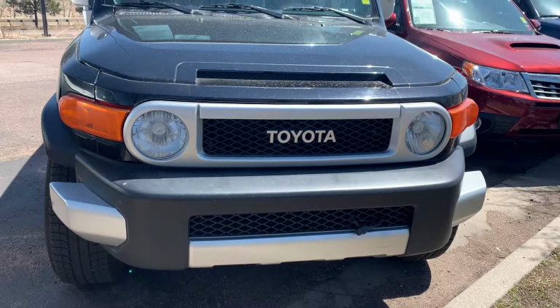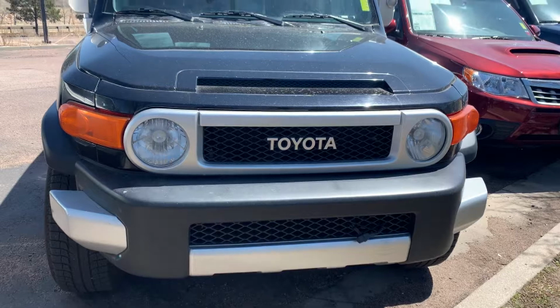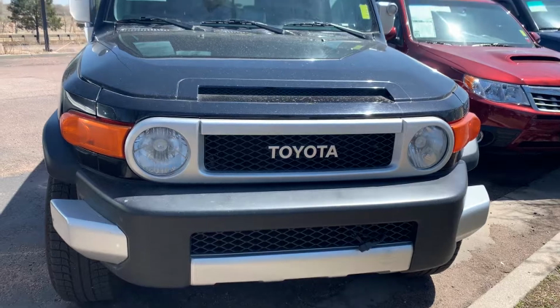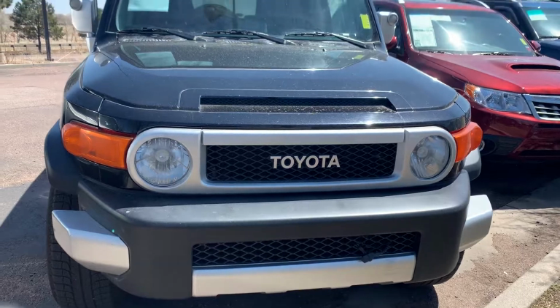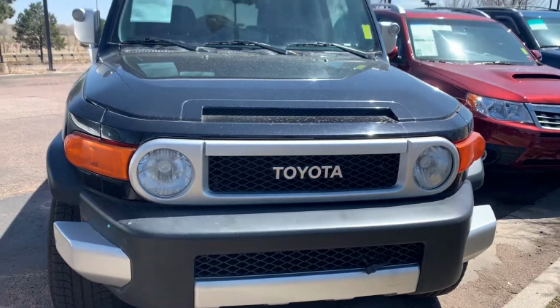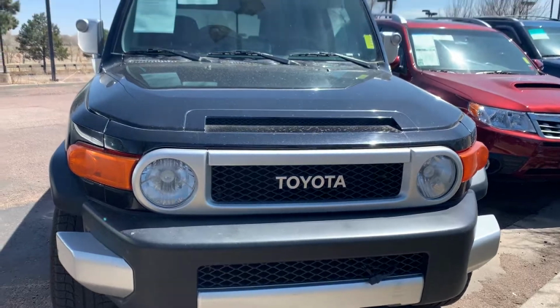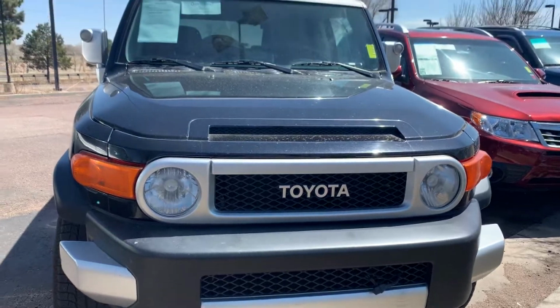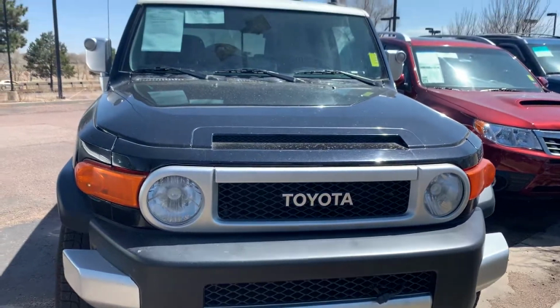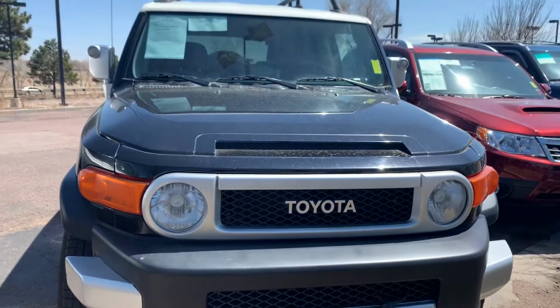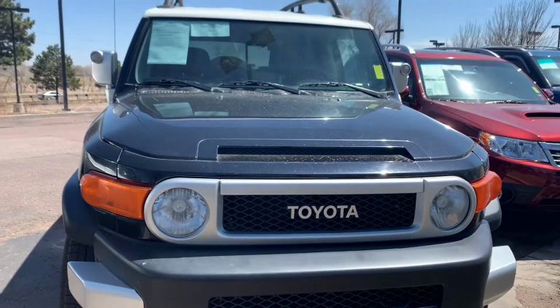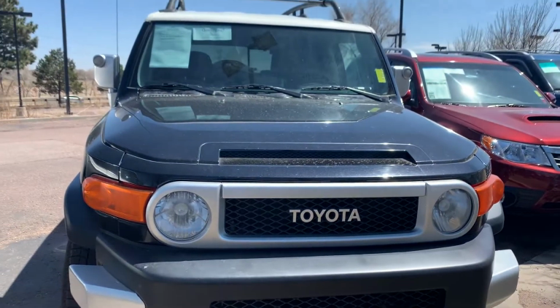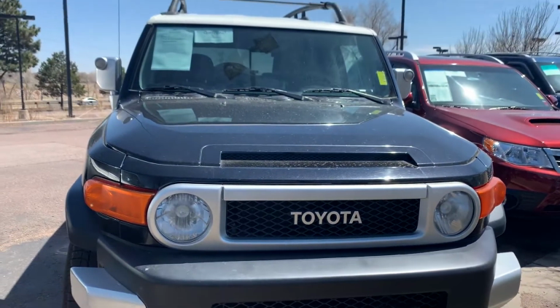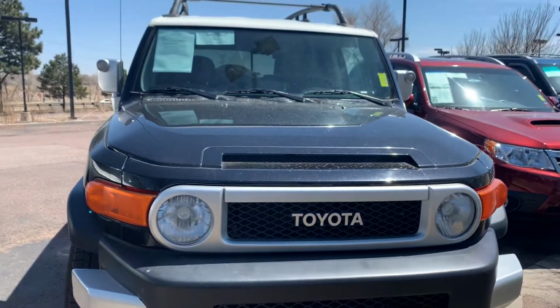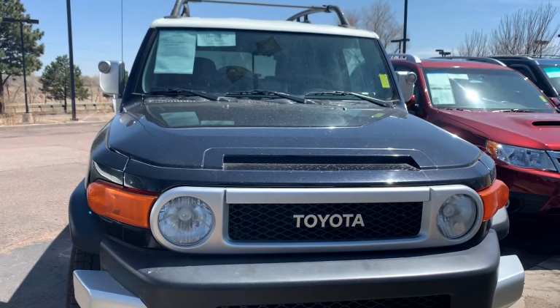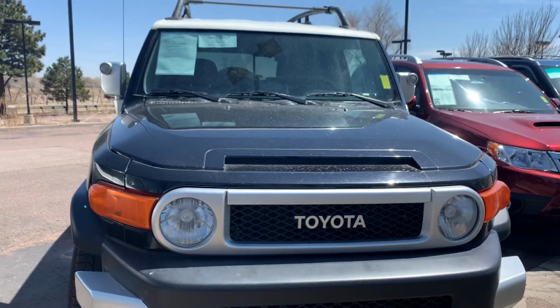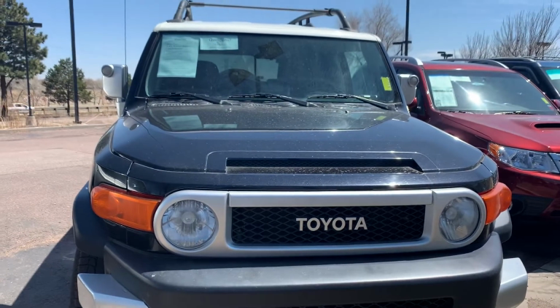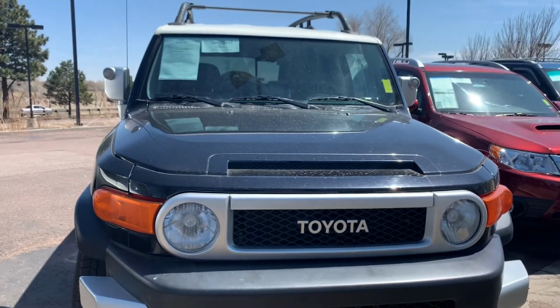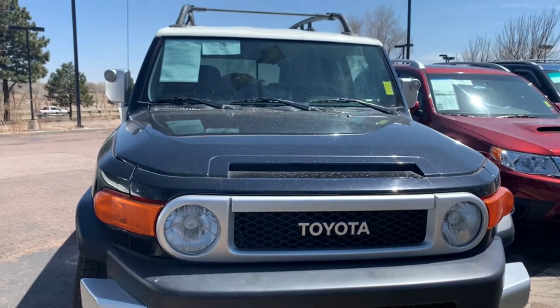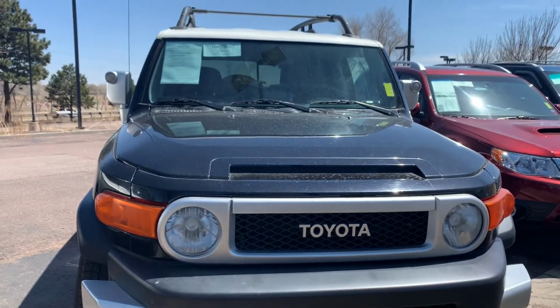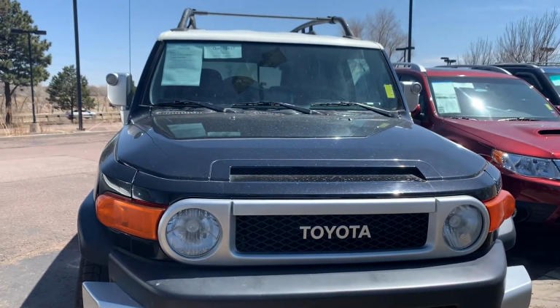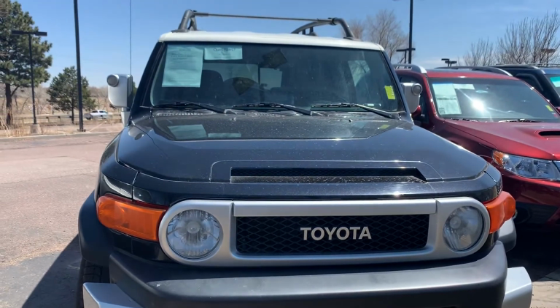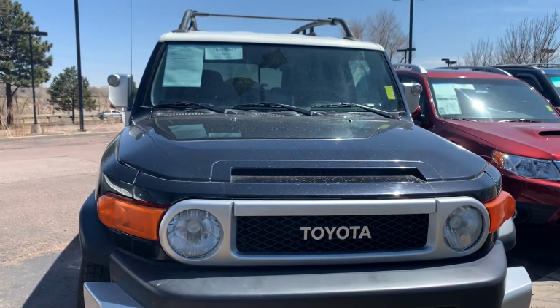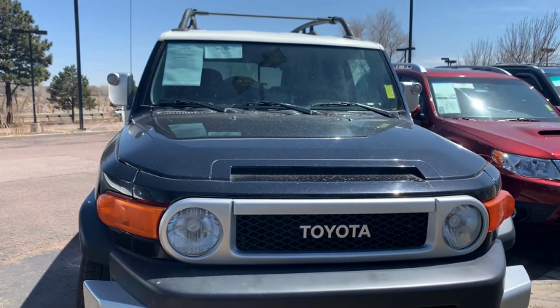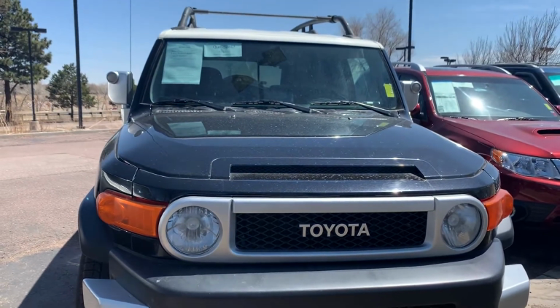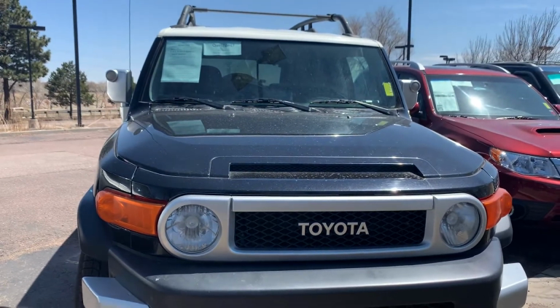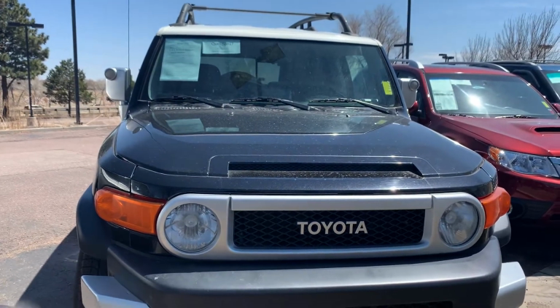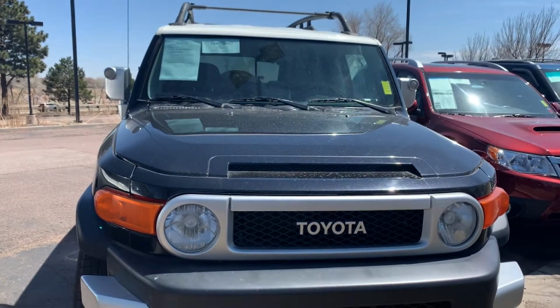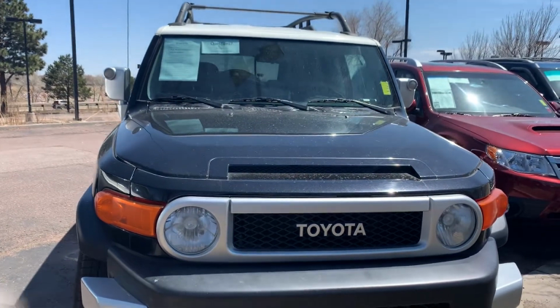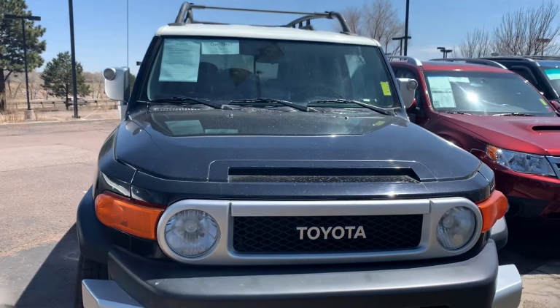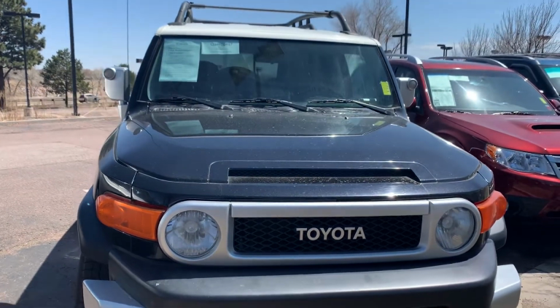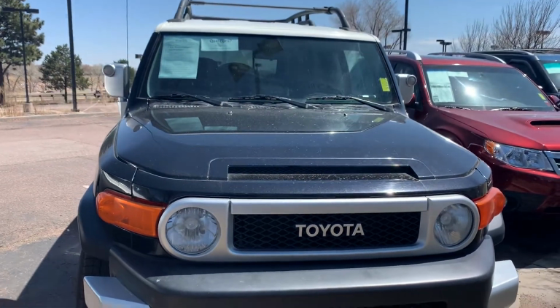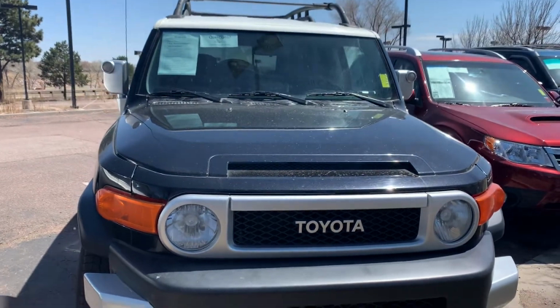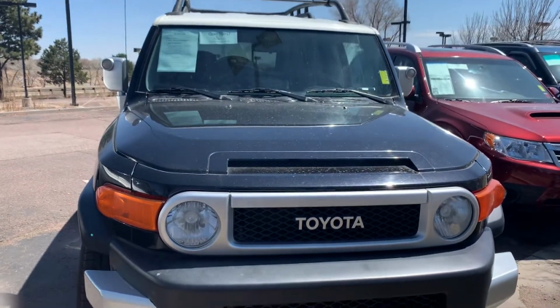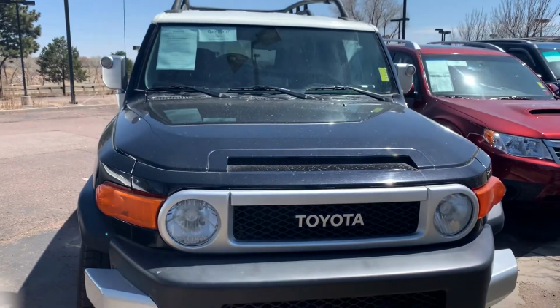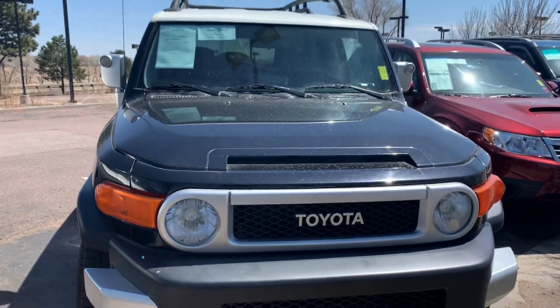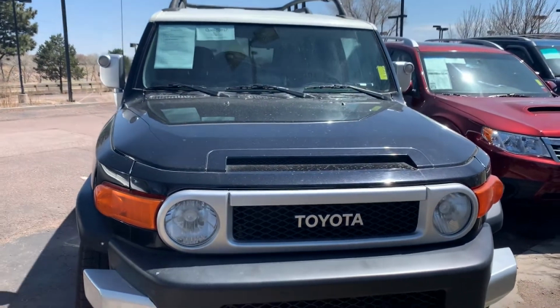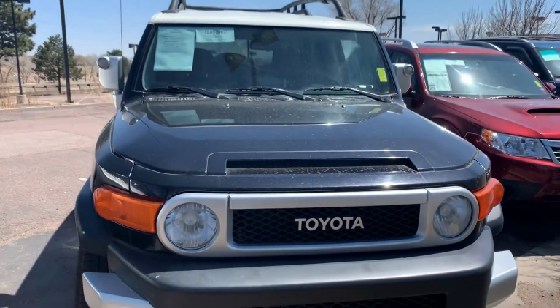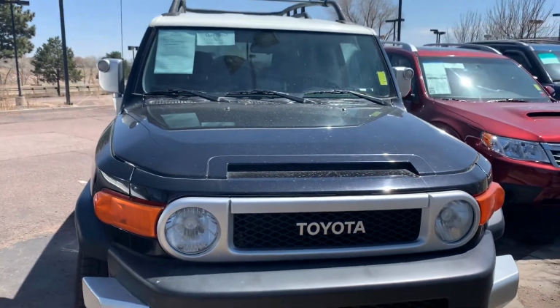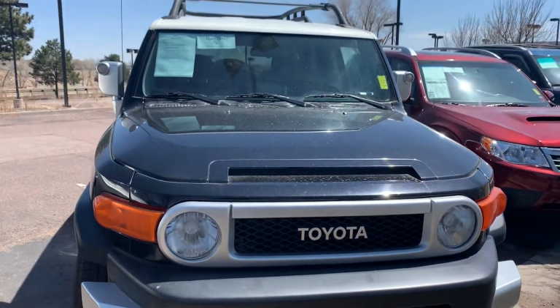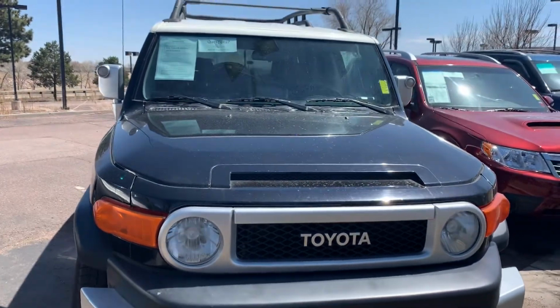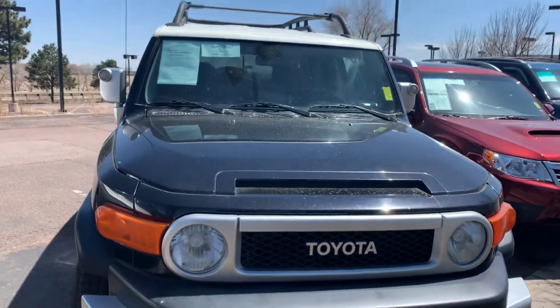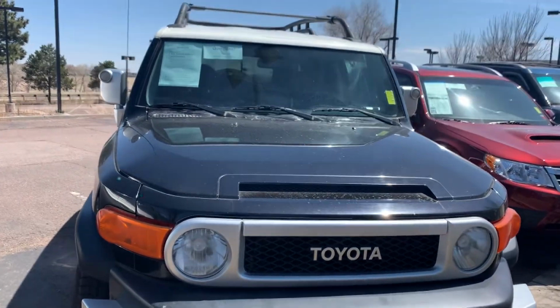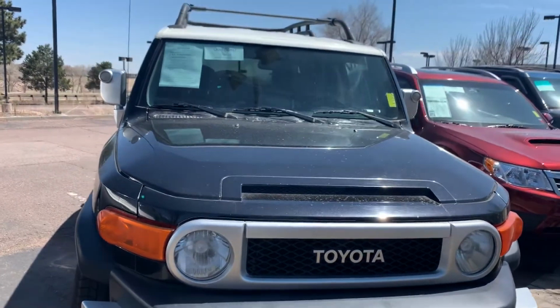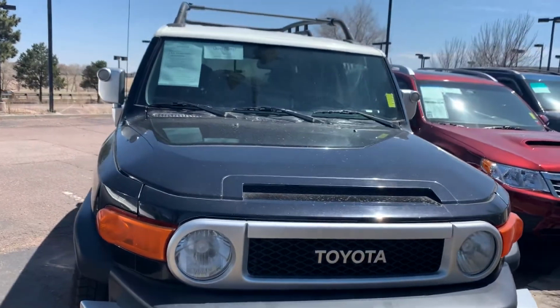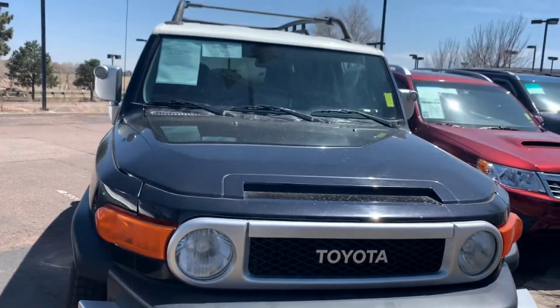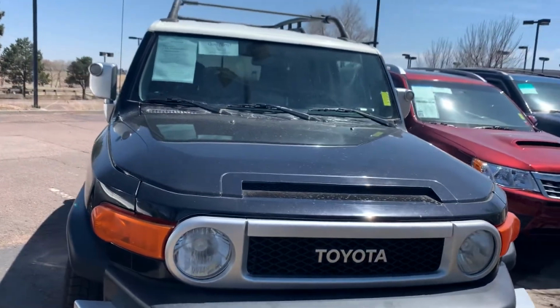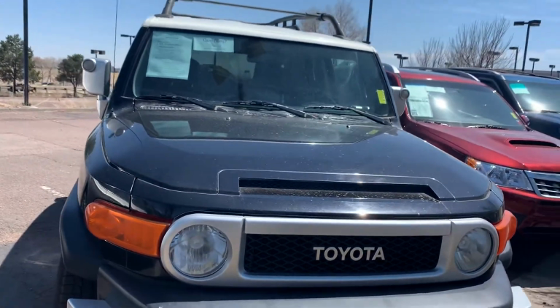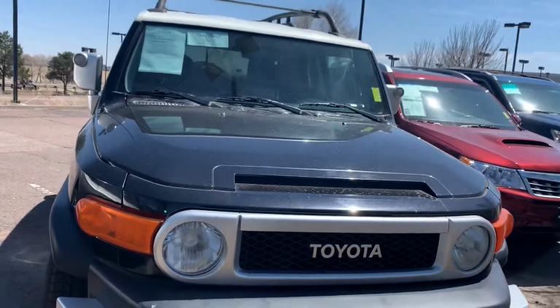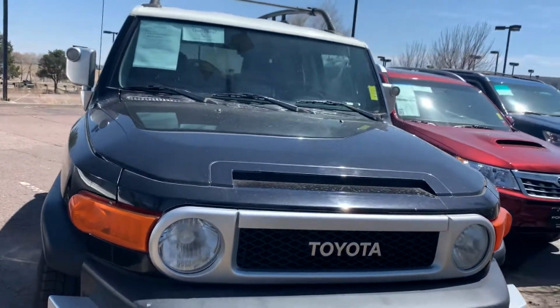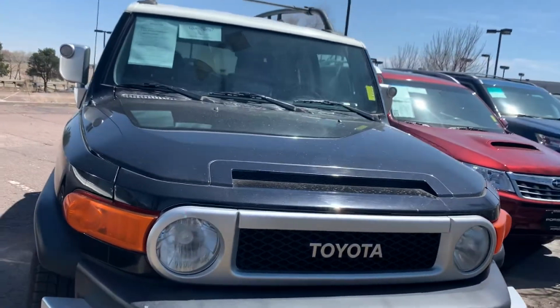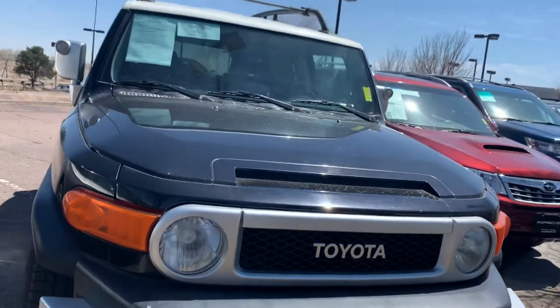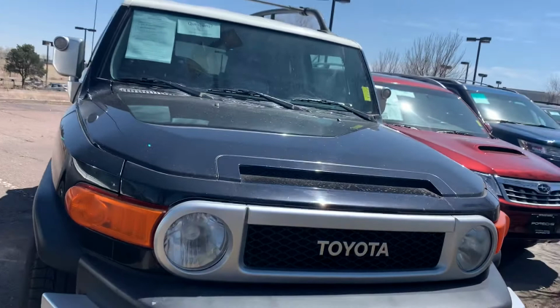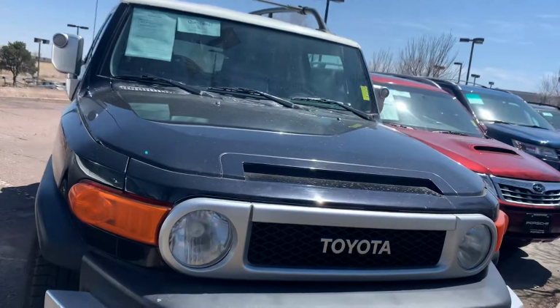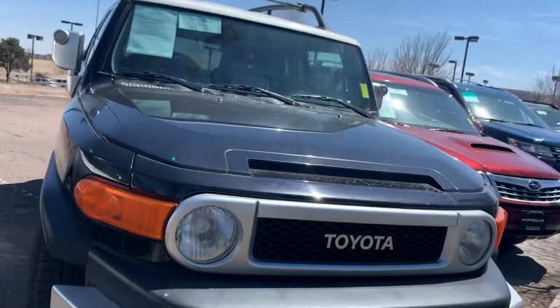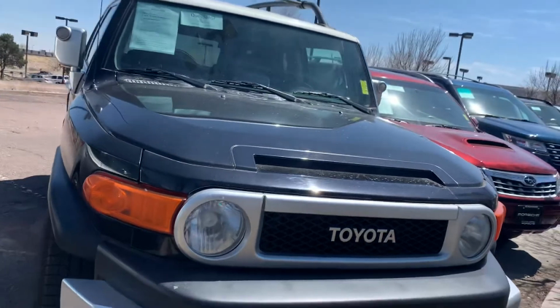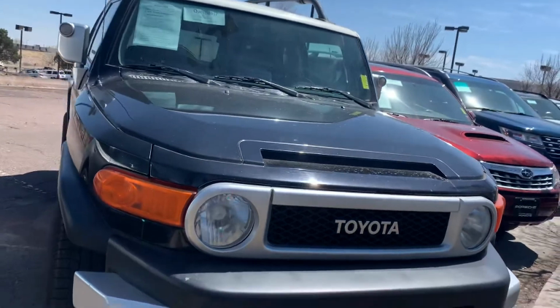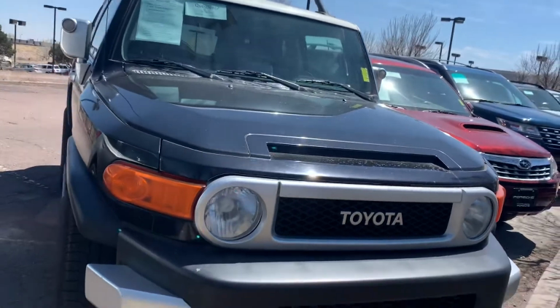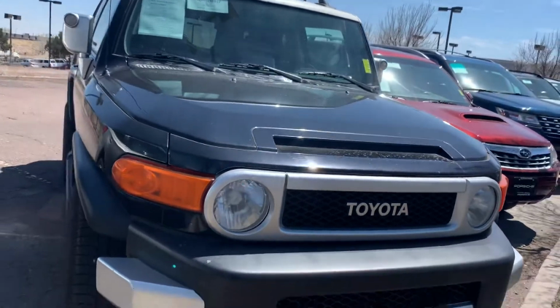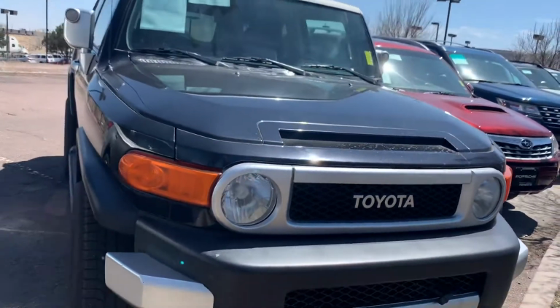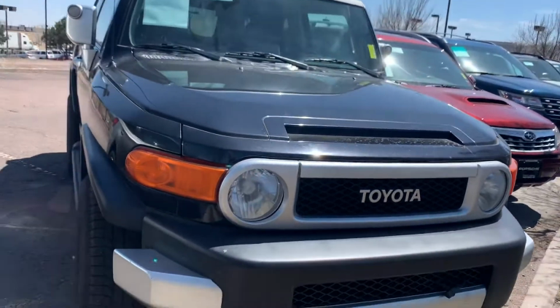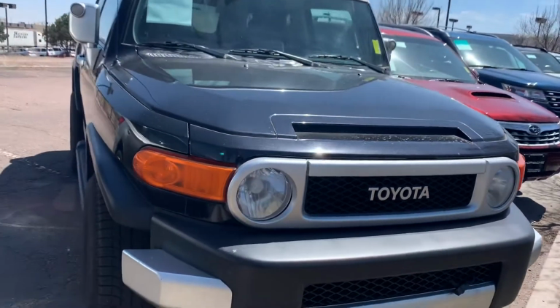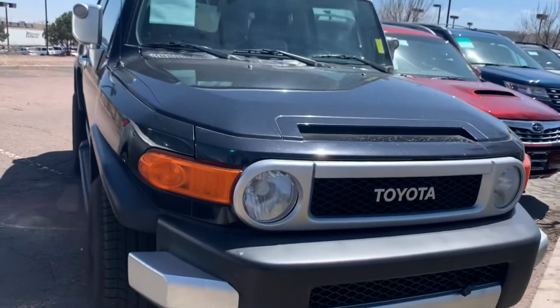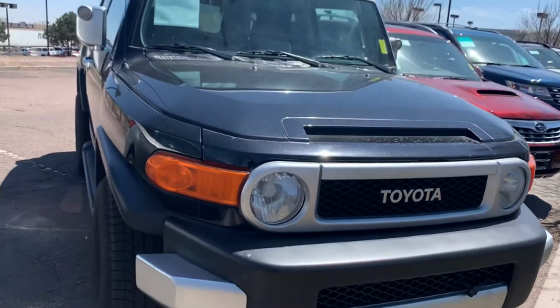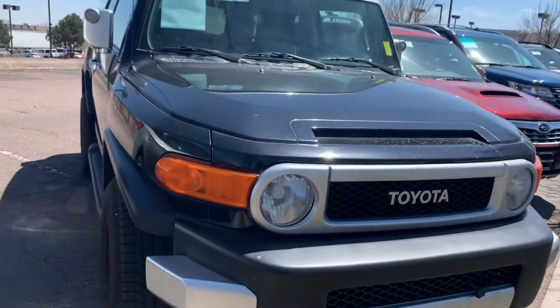Hi Mike, Nancy here with Porsche Colorado Springs, coming at you today with this 2008 FJ Cruiser that we talked about over the phone.